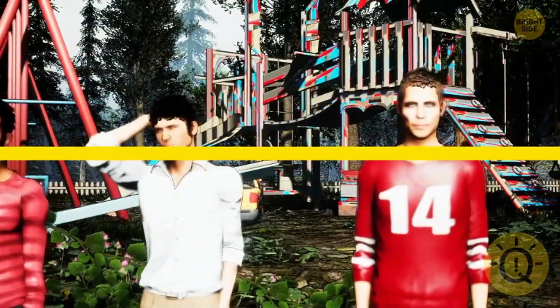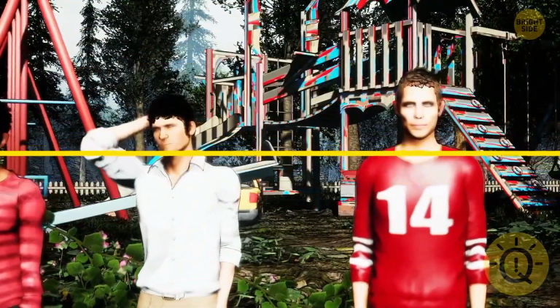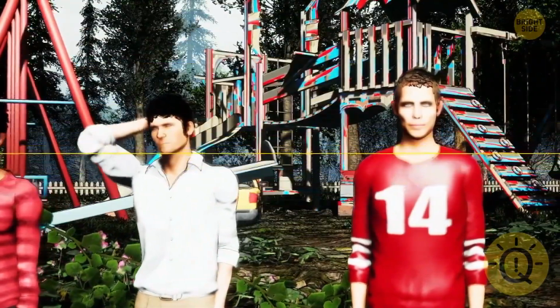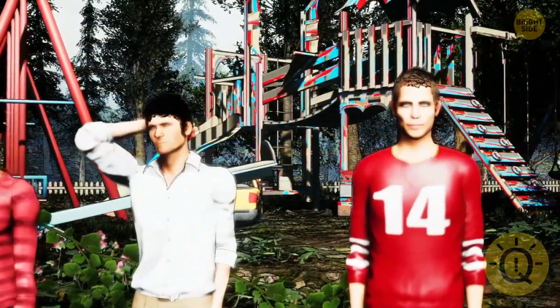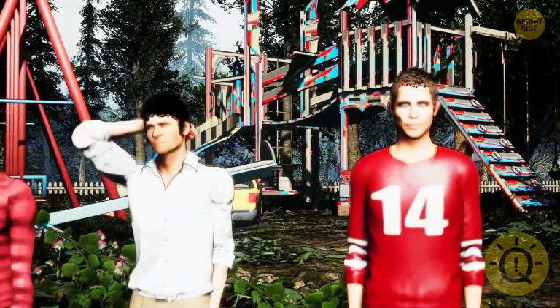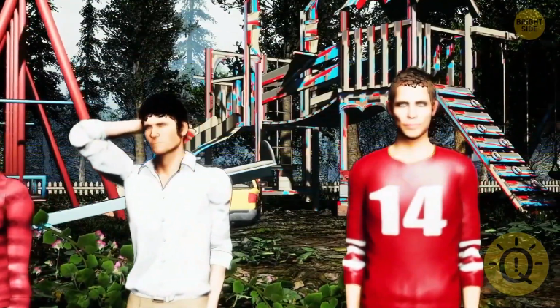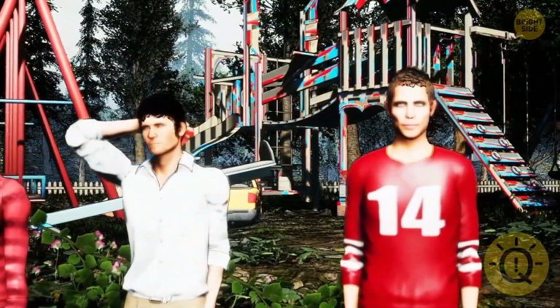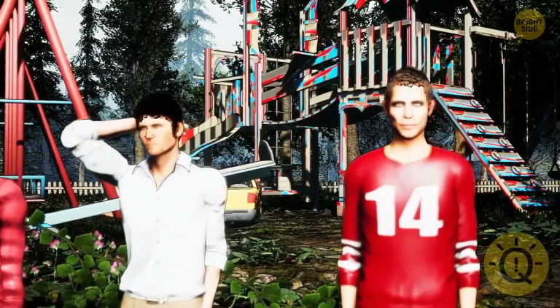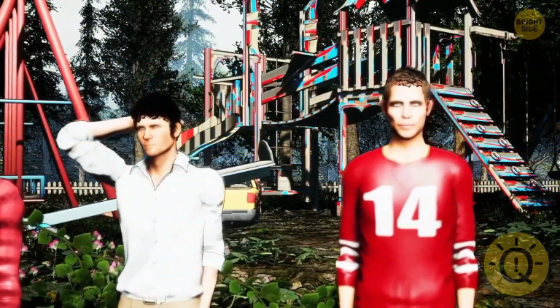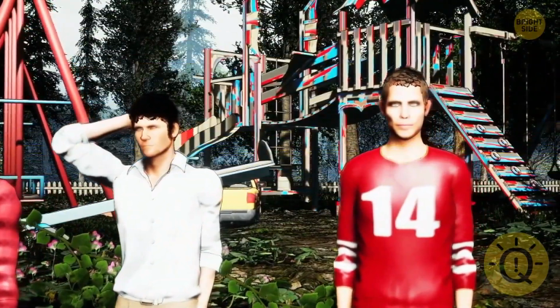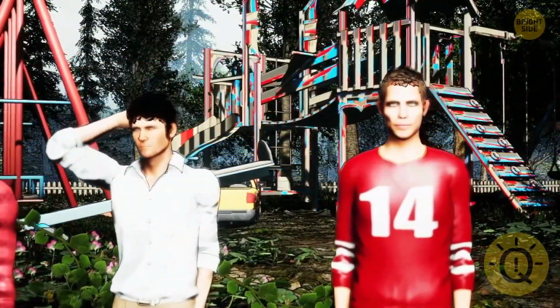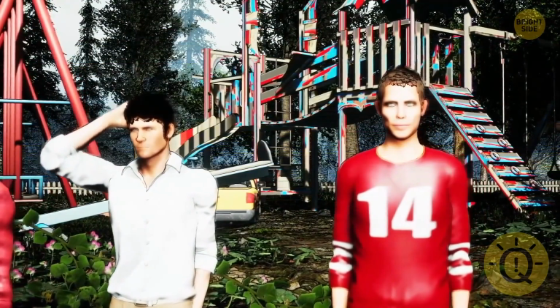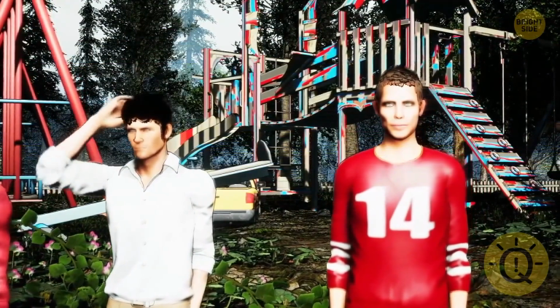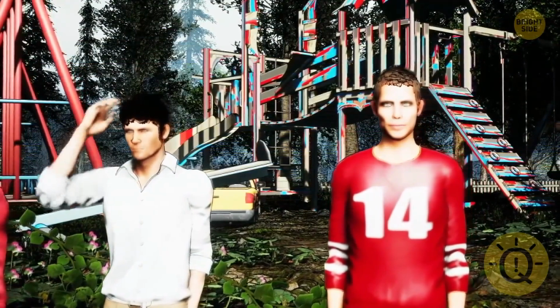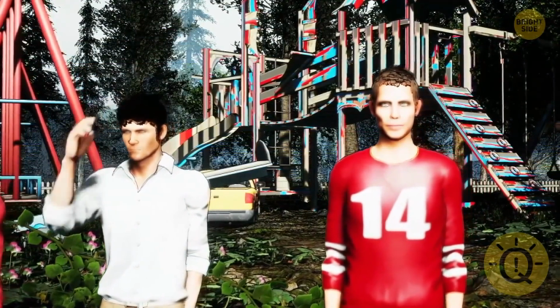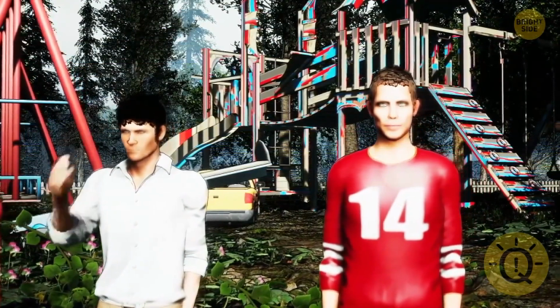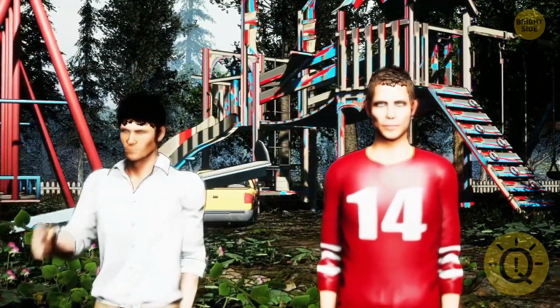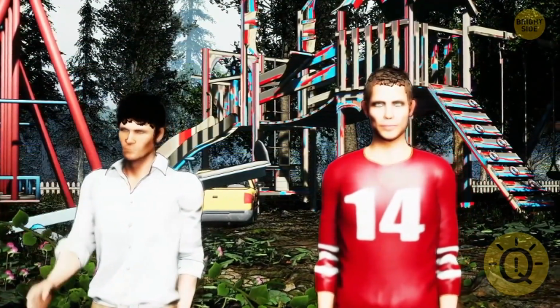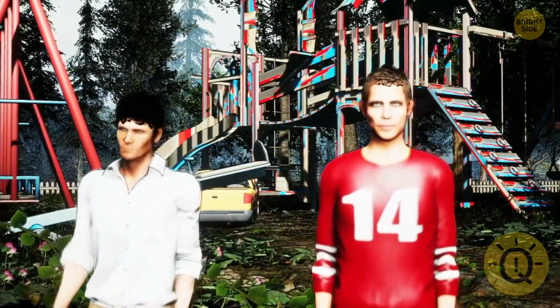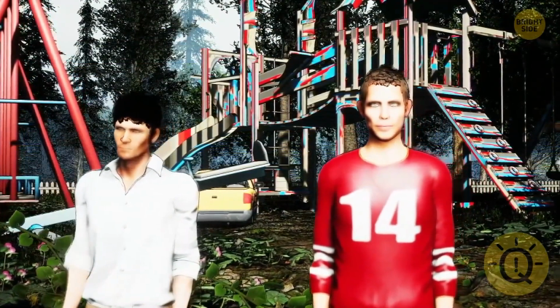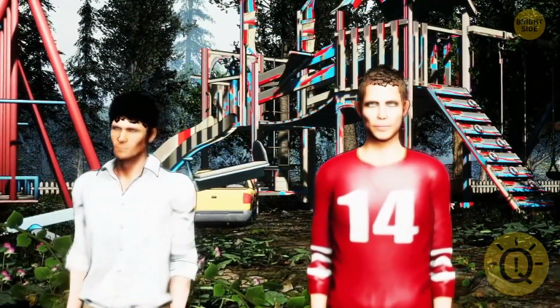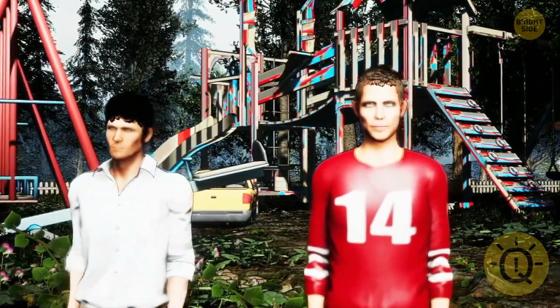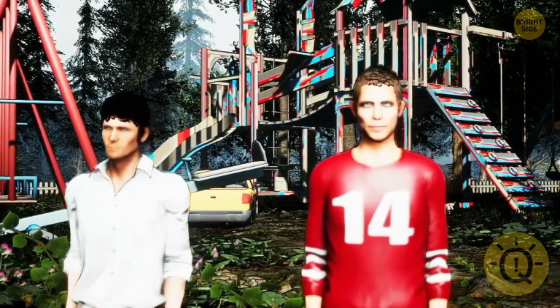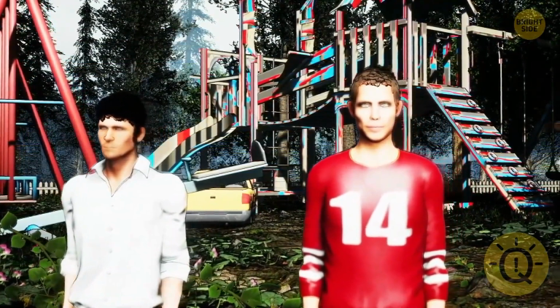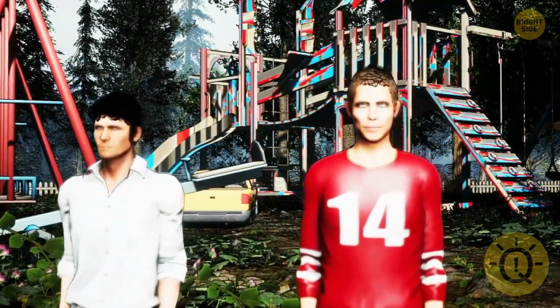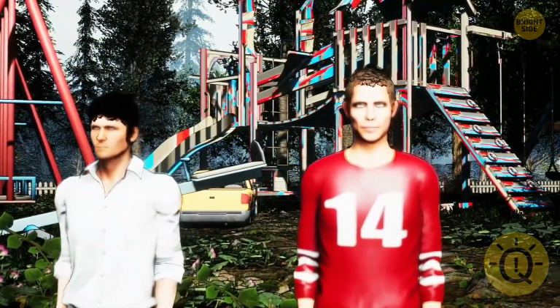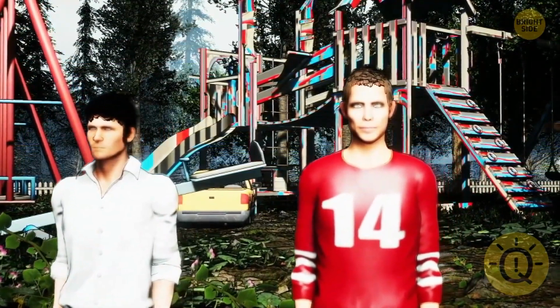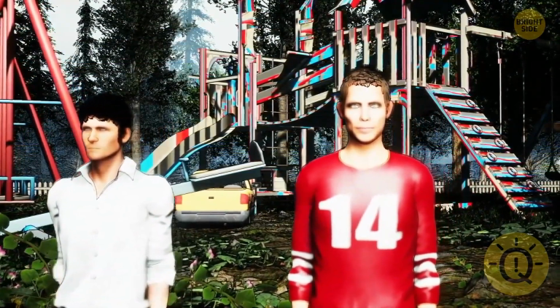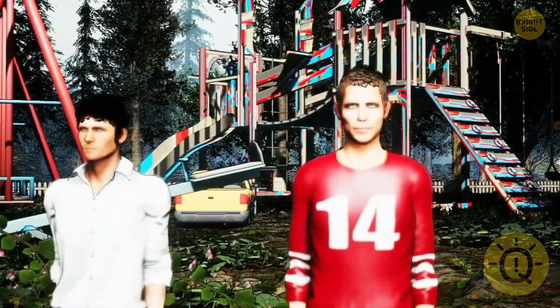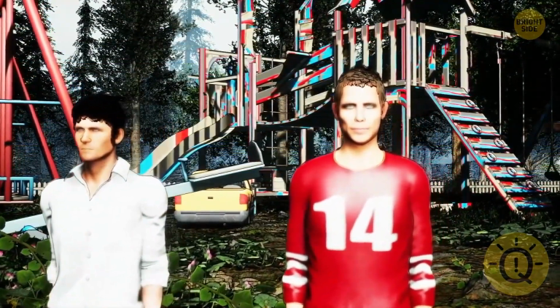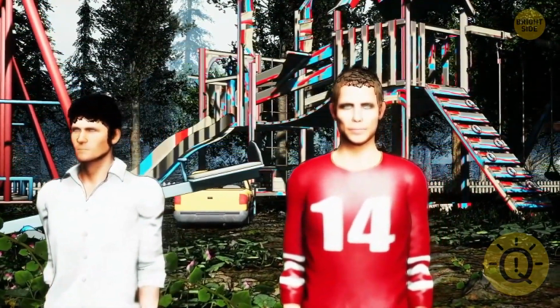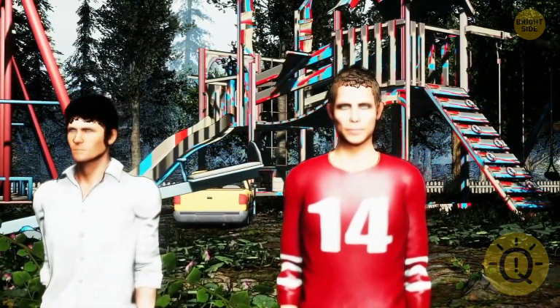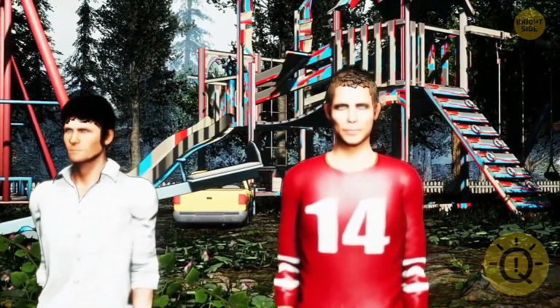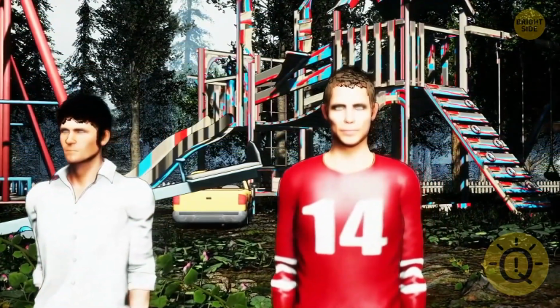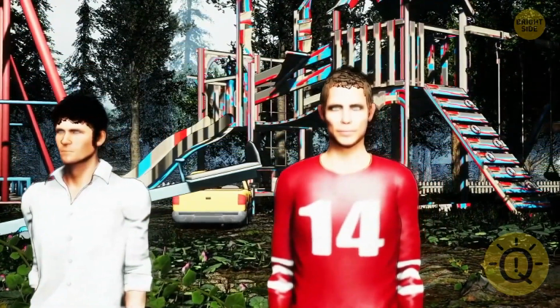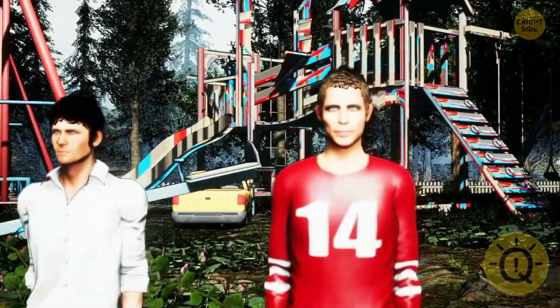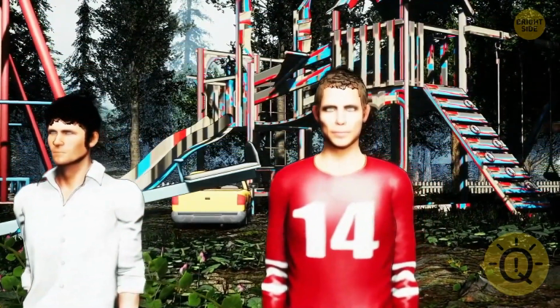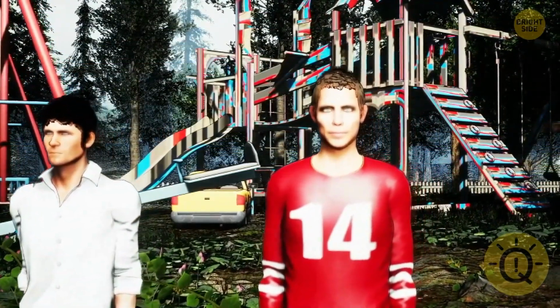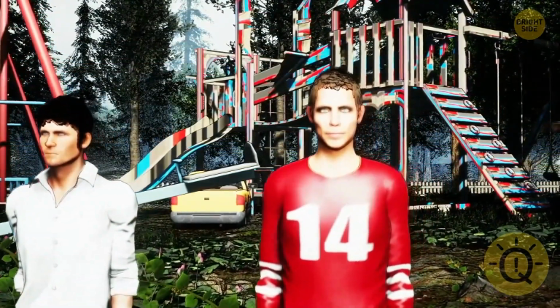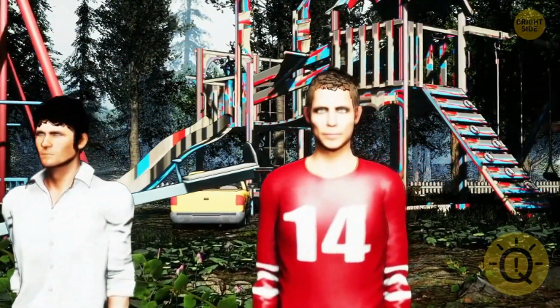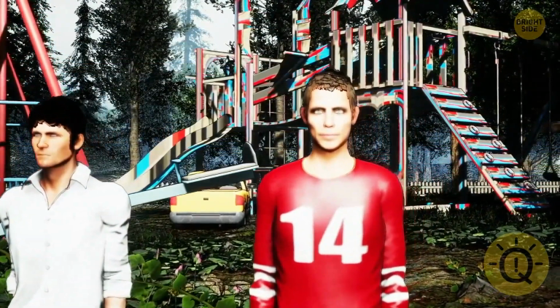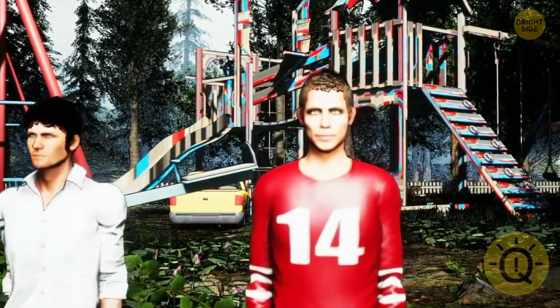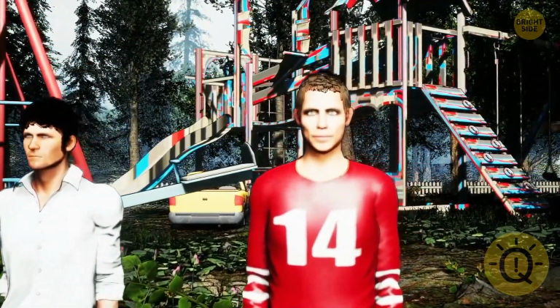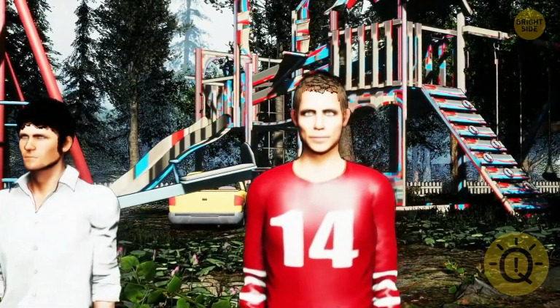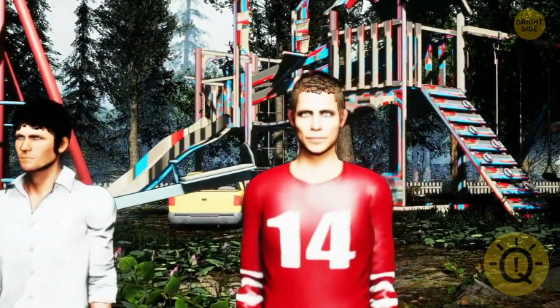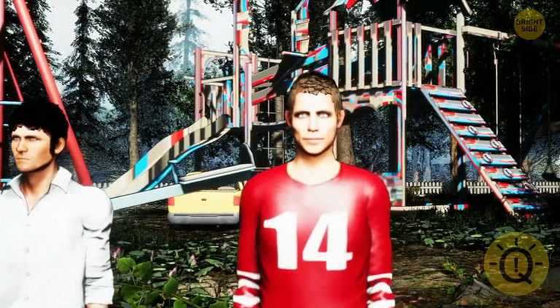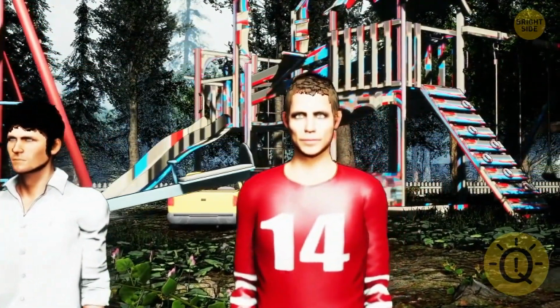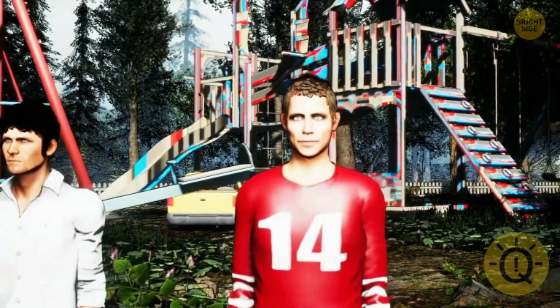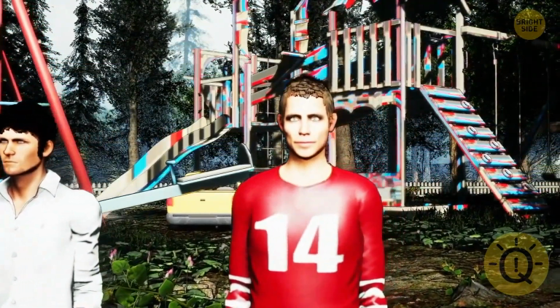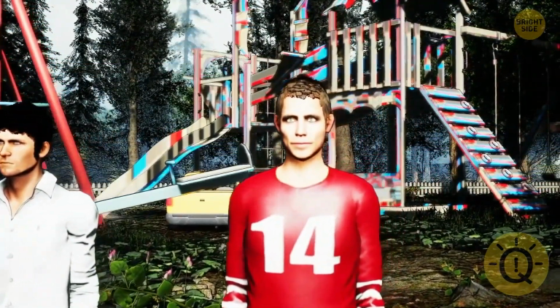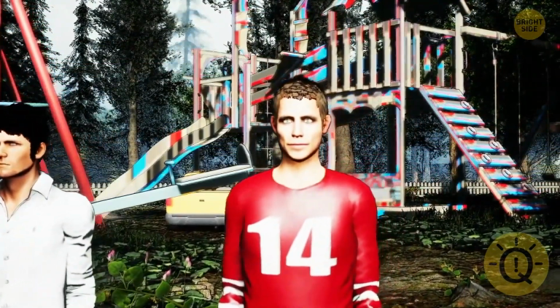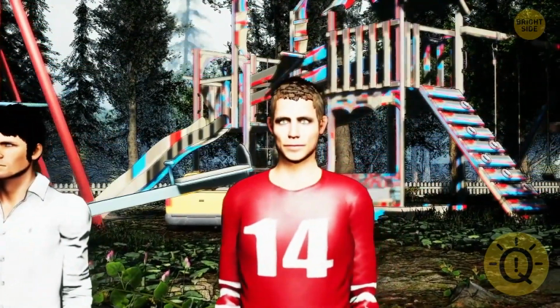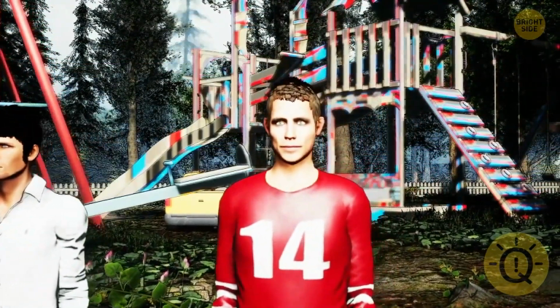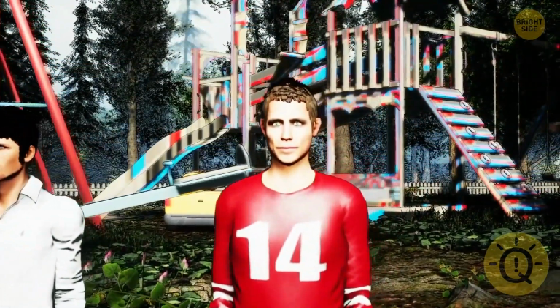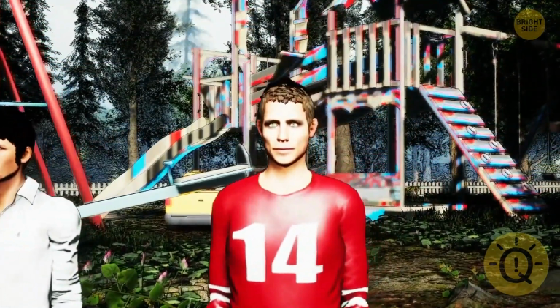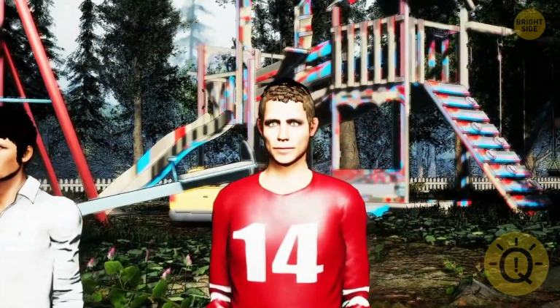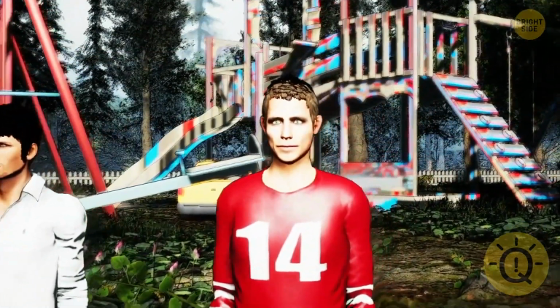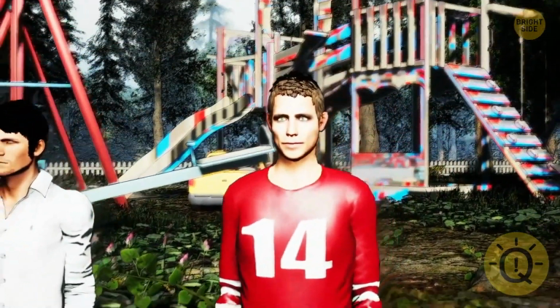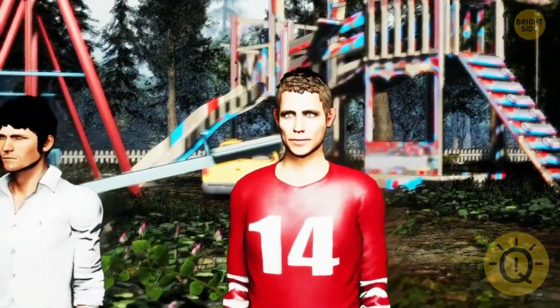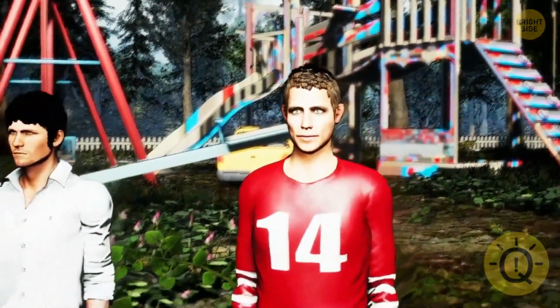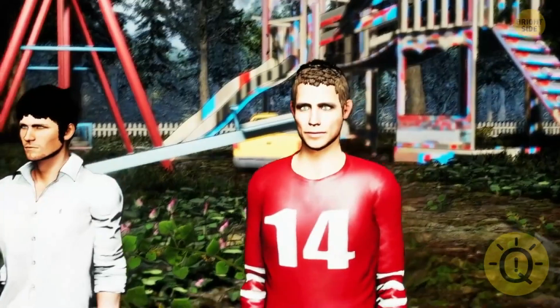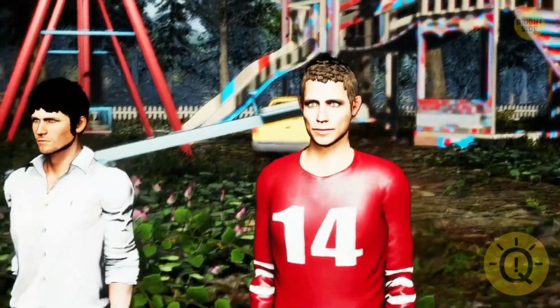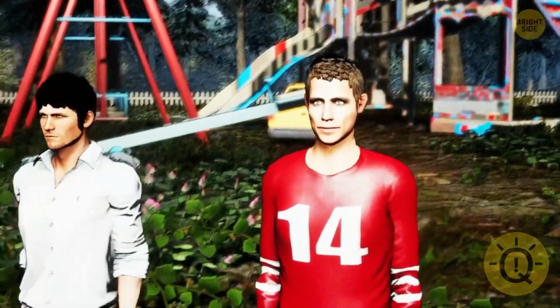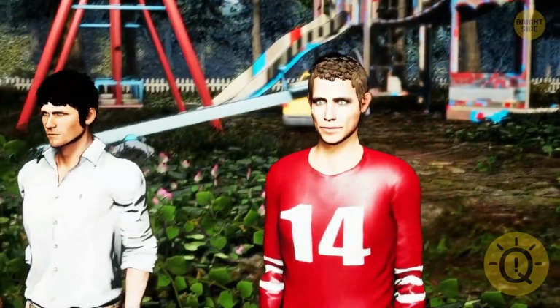Derek. The detective didn't say anything about the graffiti, but Derek already started defending himself.